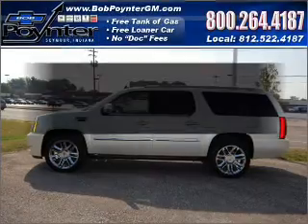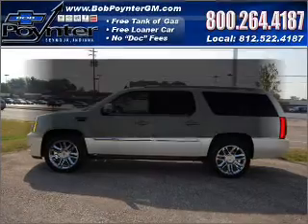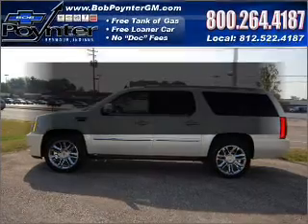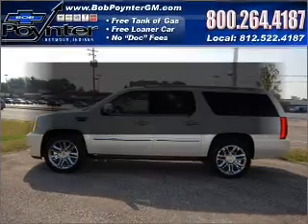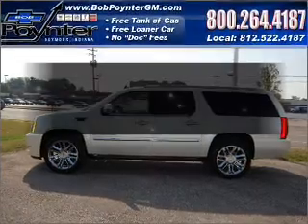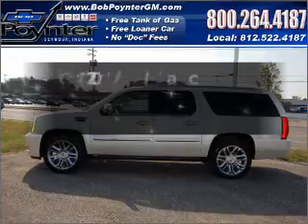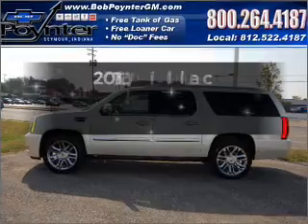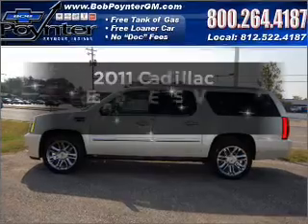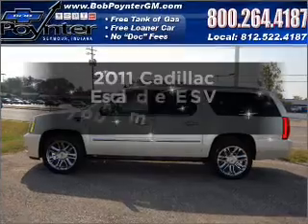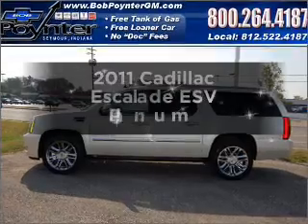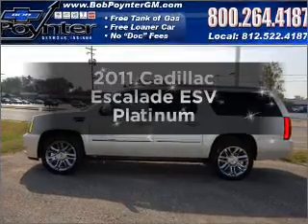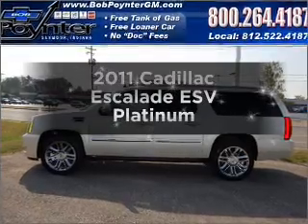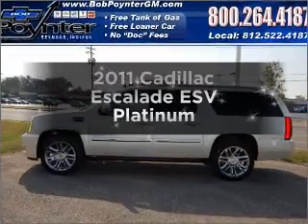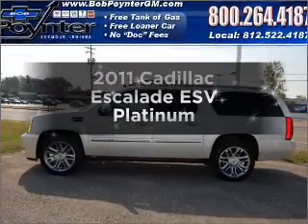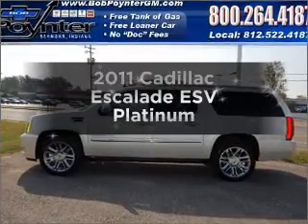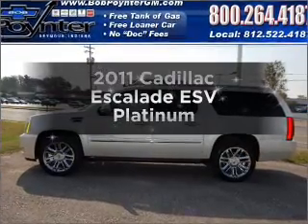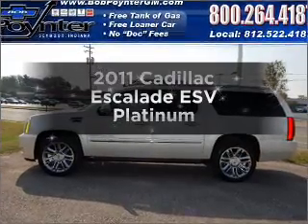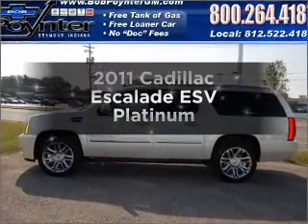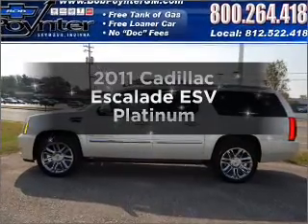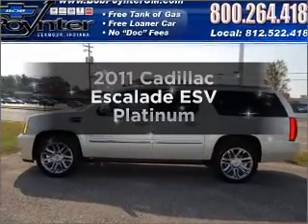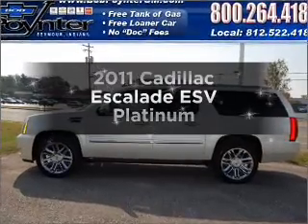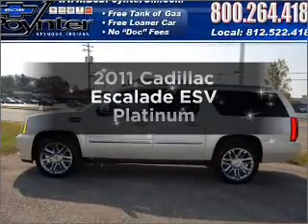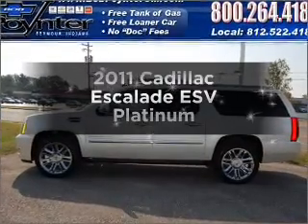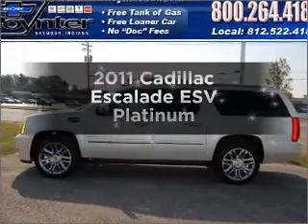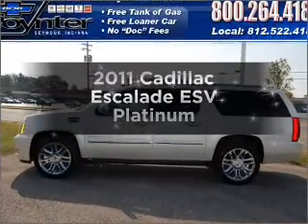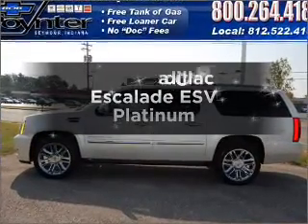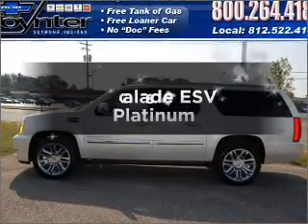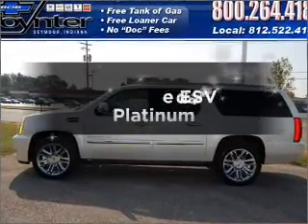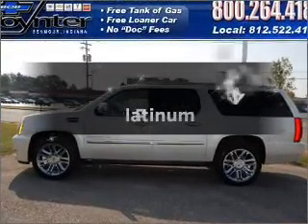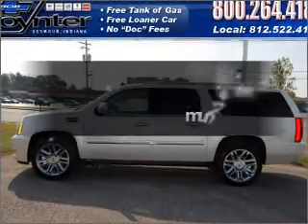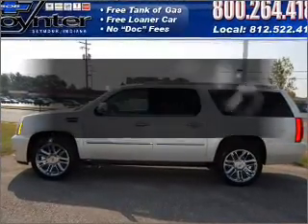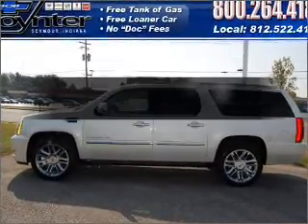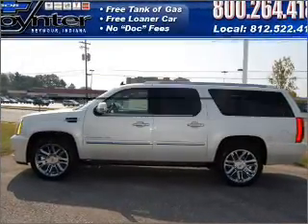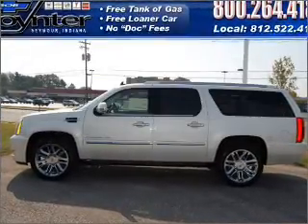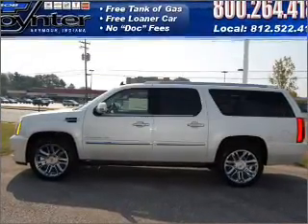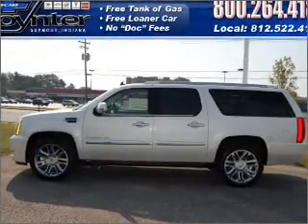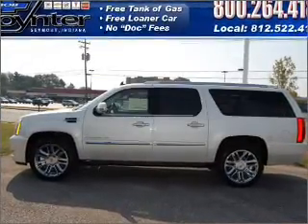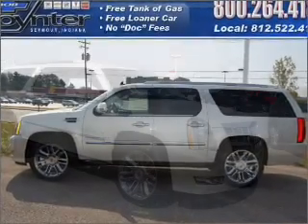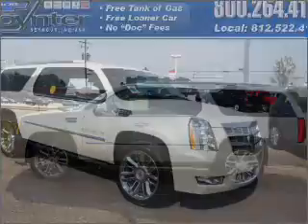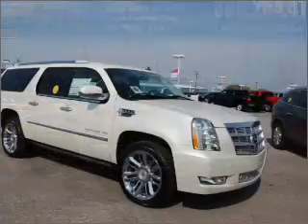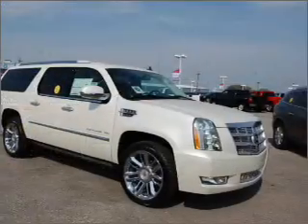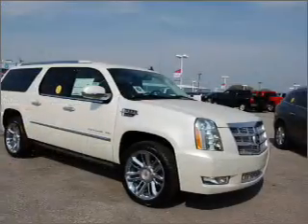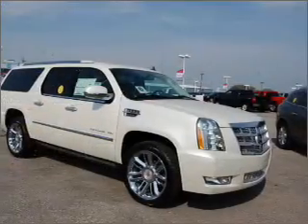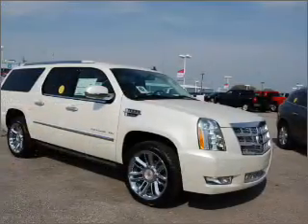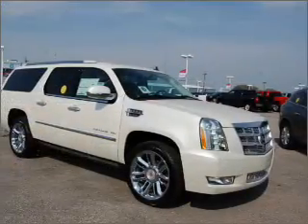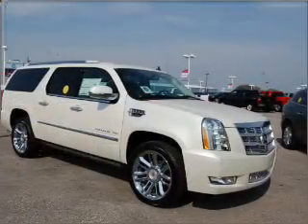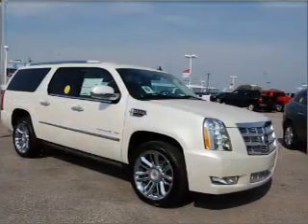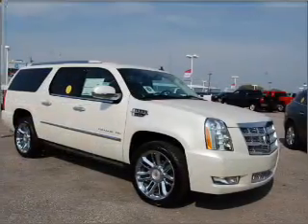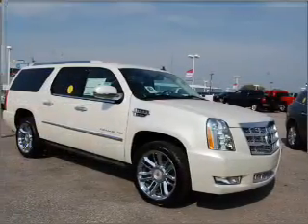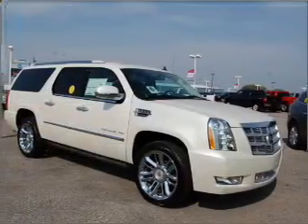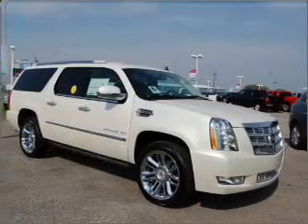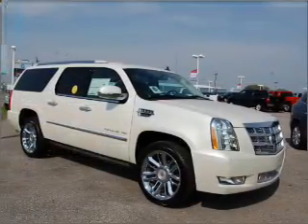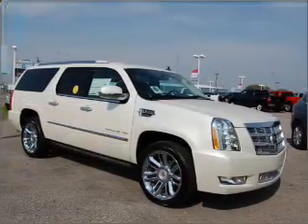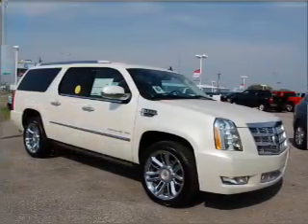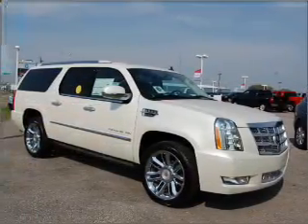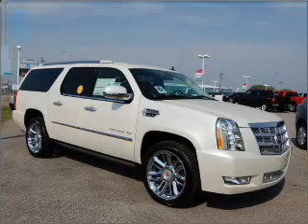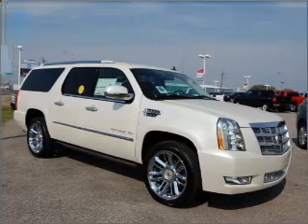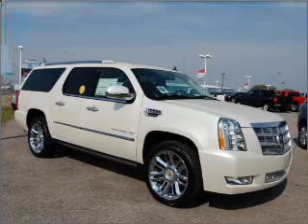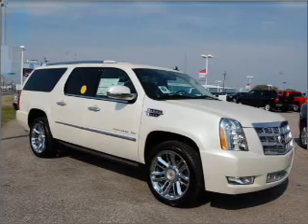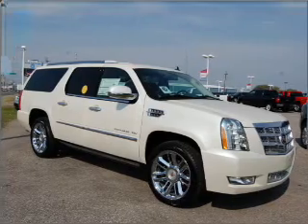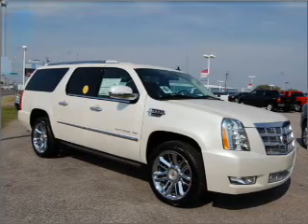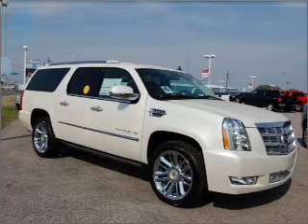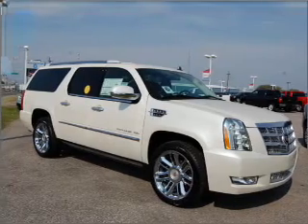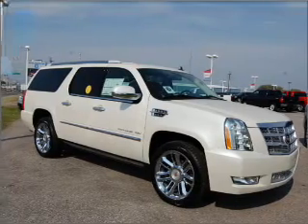Presenting the 2011 Cadillac Escalade ESV. Travel the roads in style and comfort in this great vehicle.